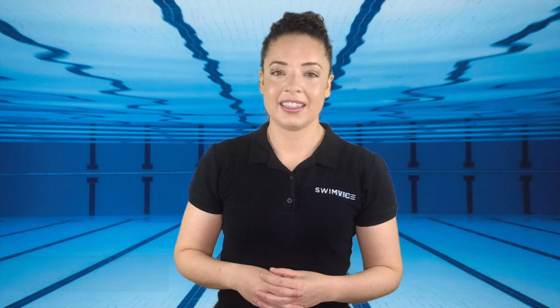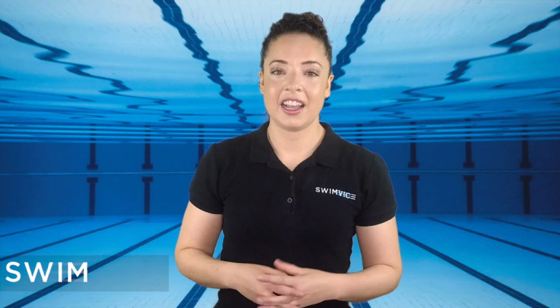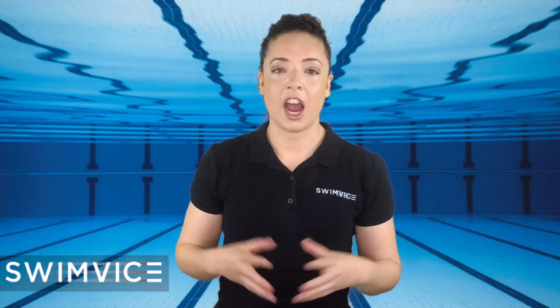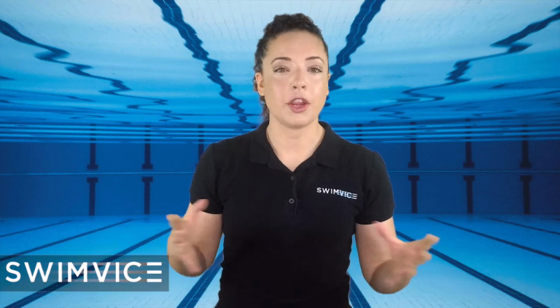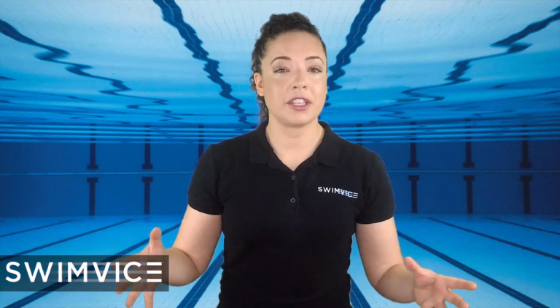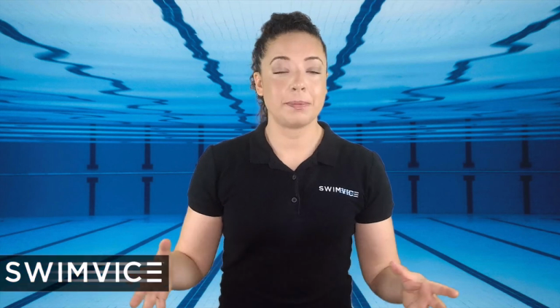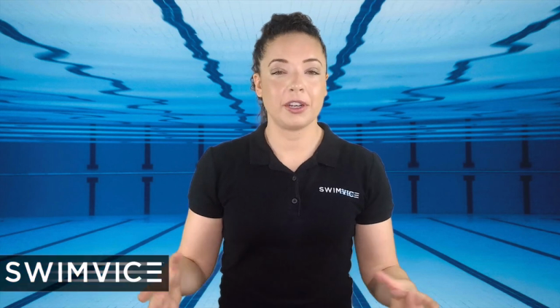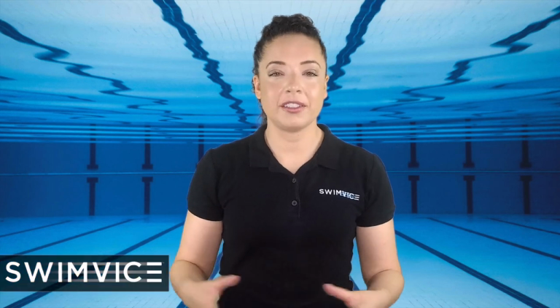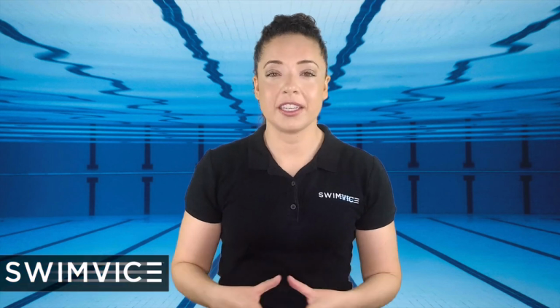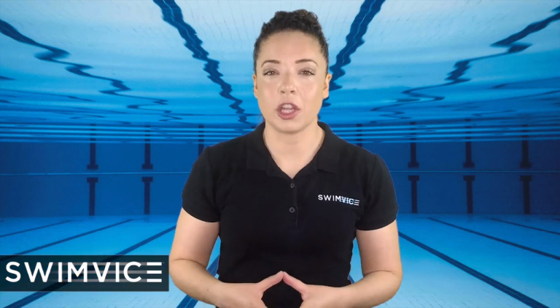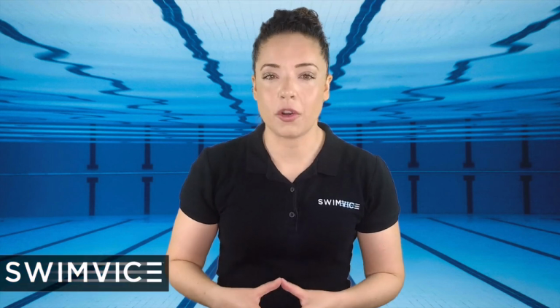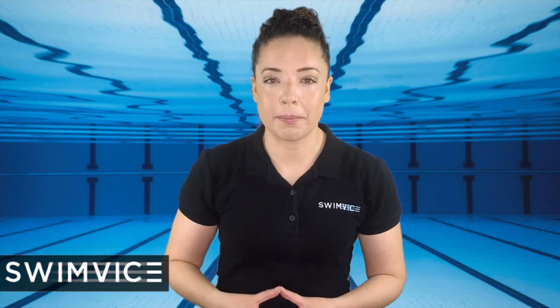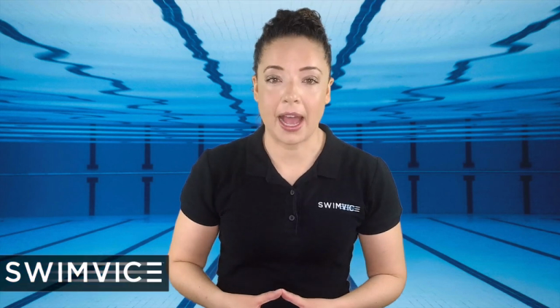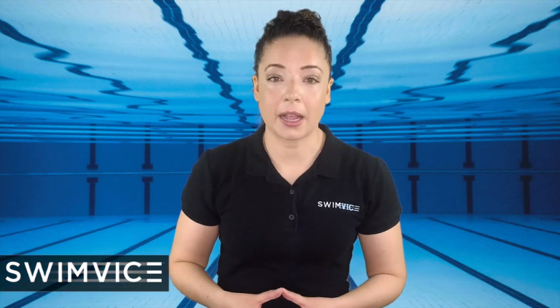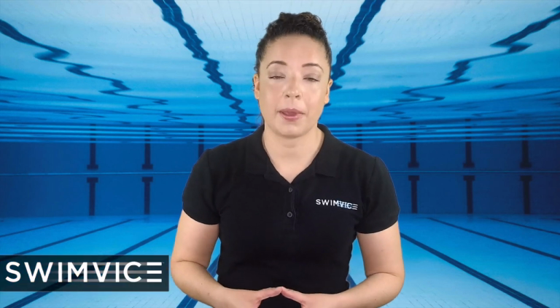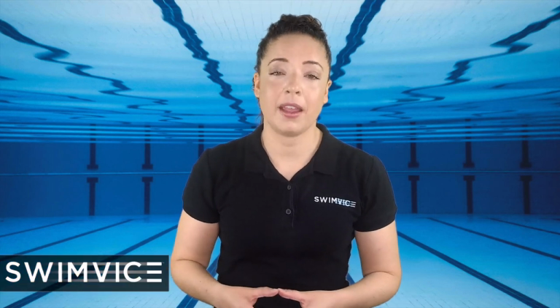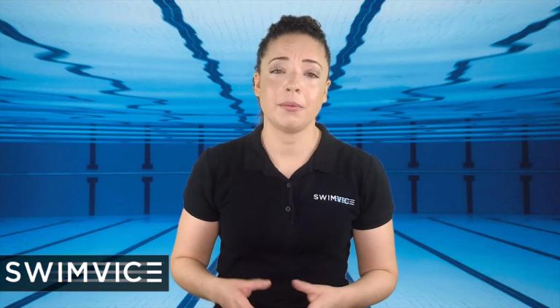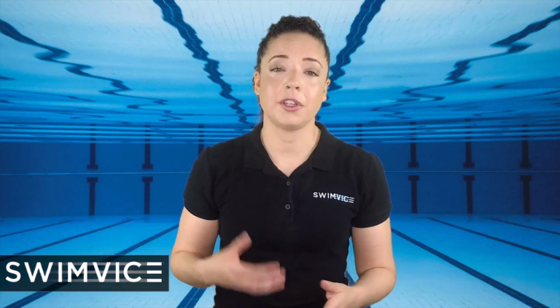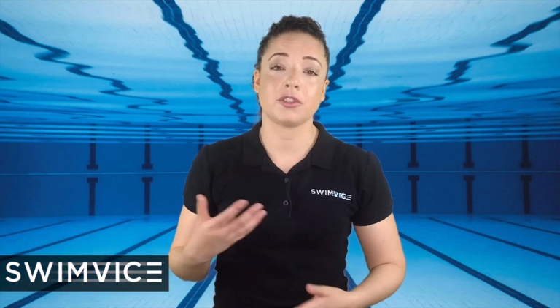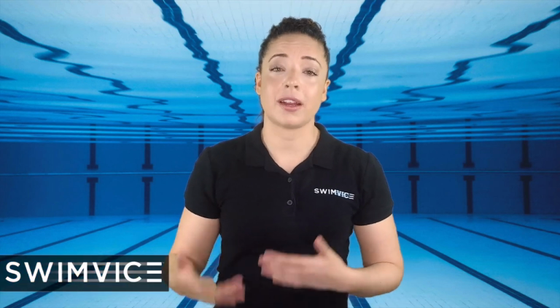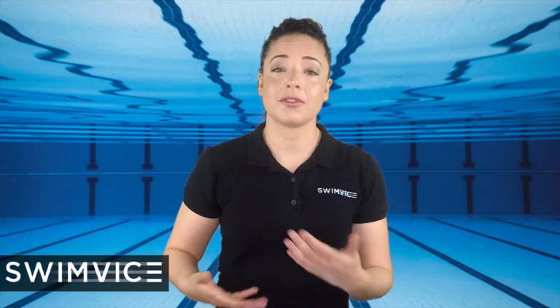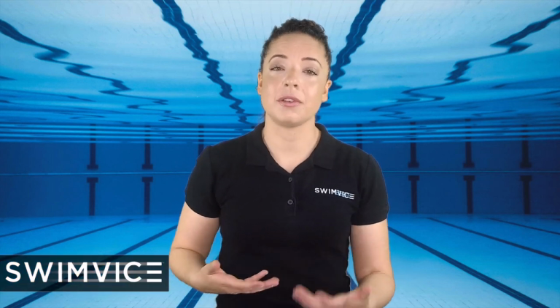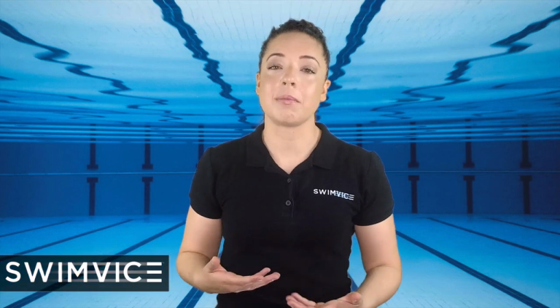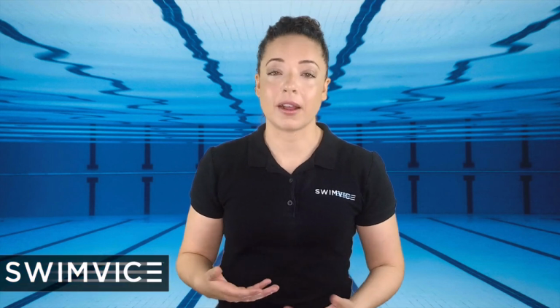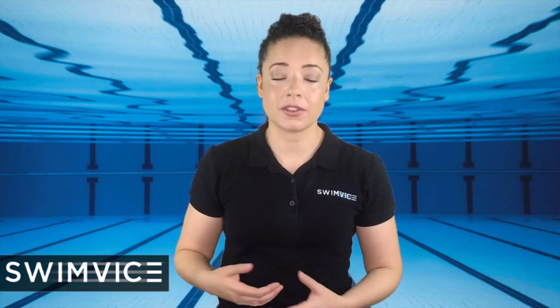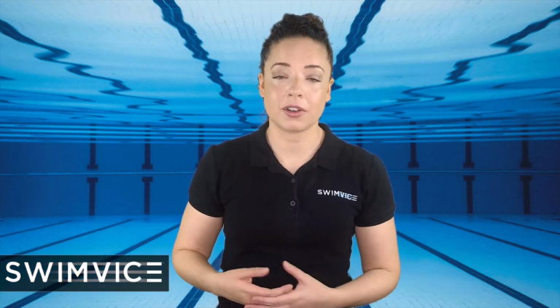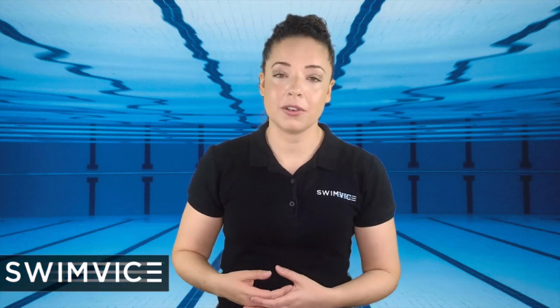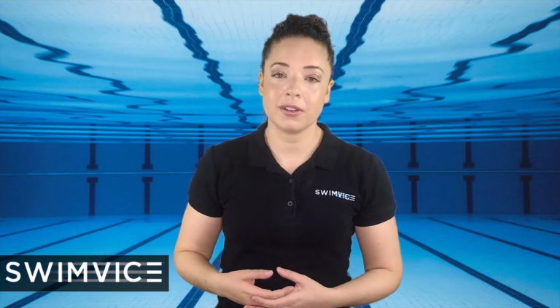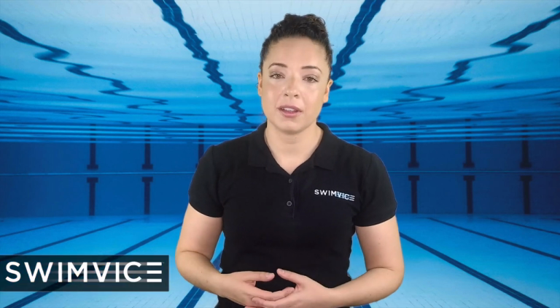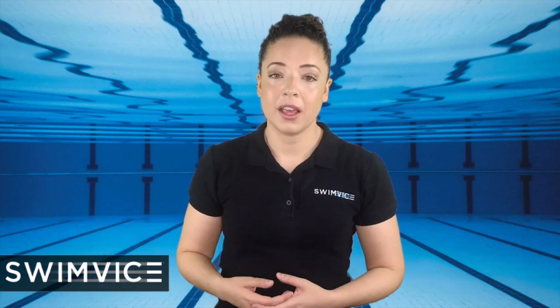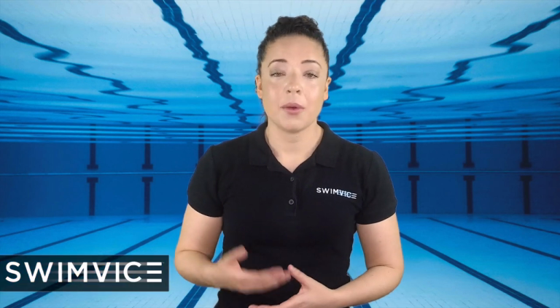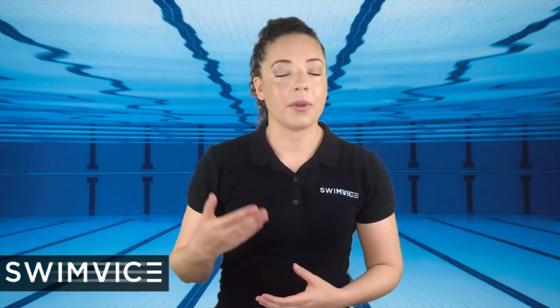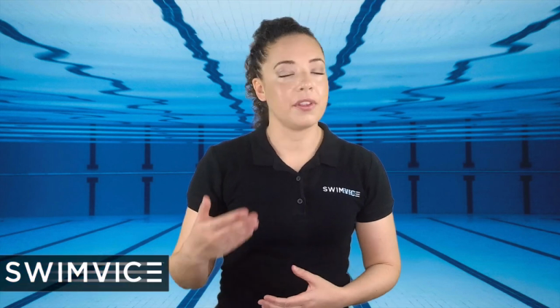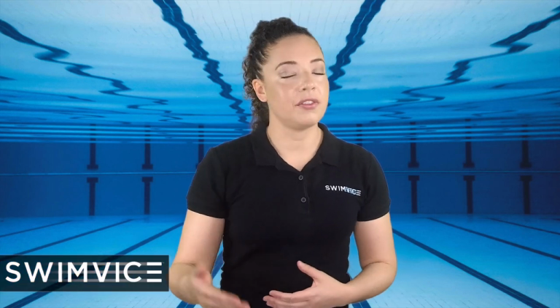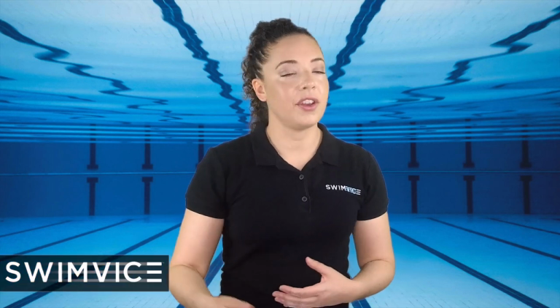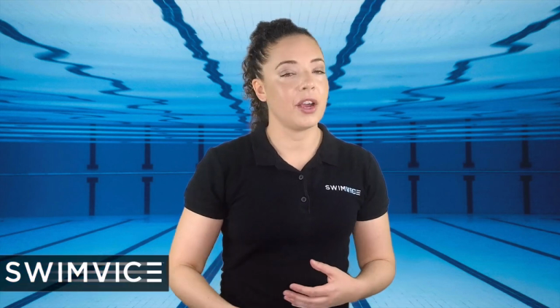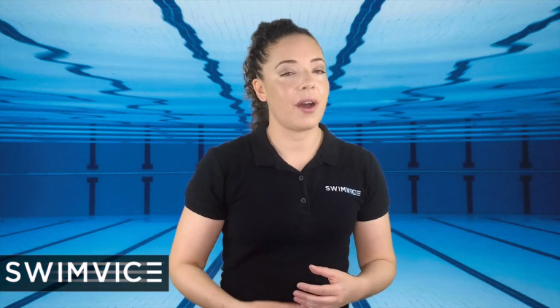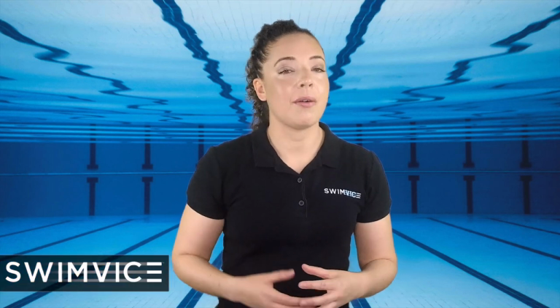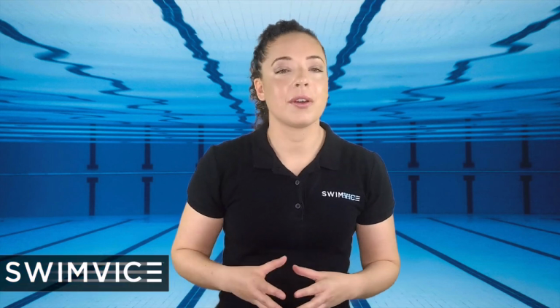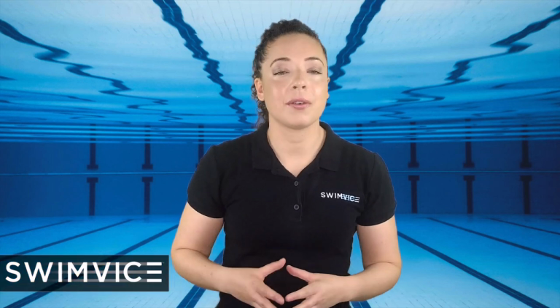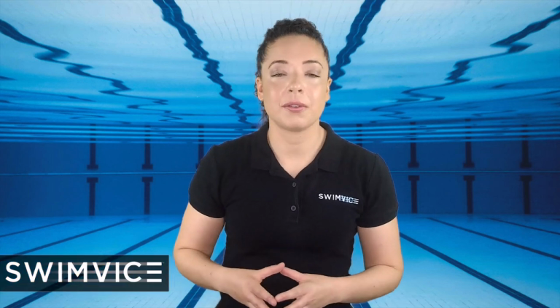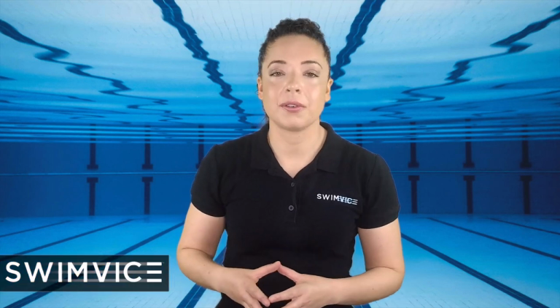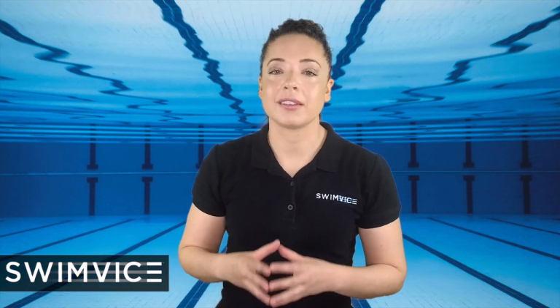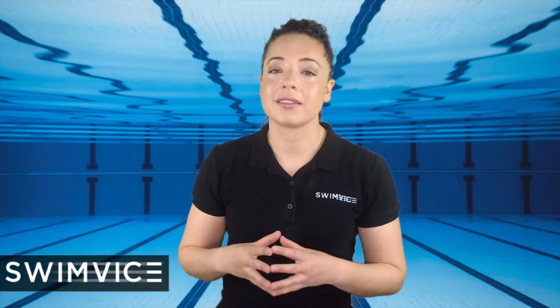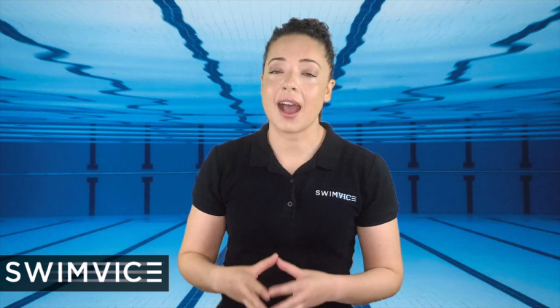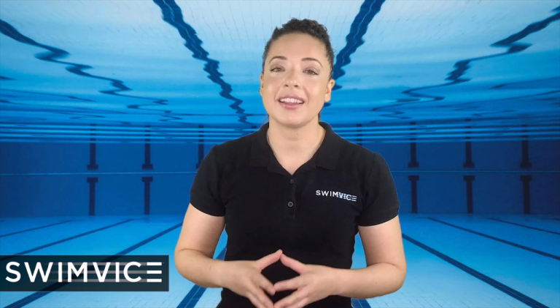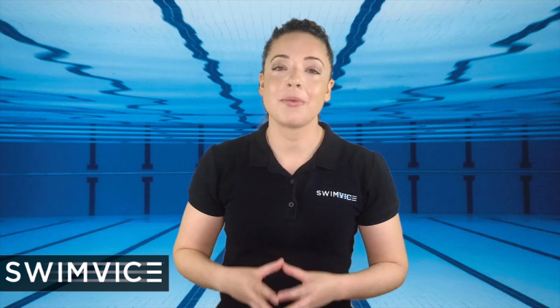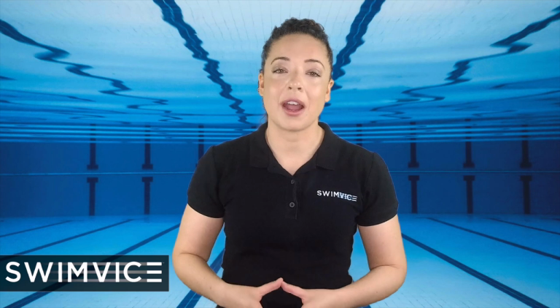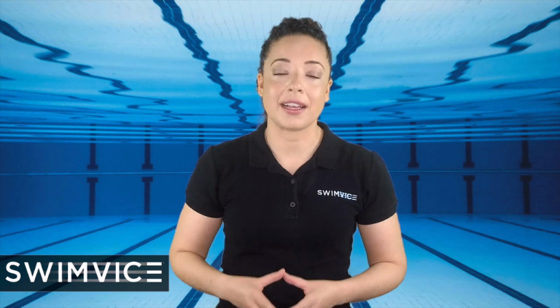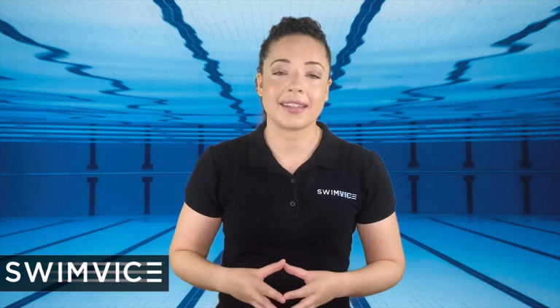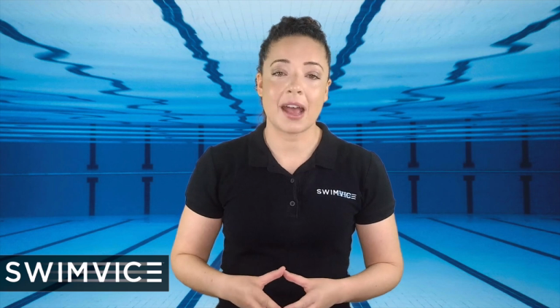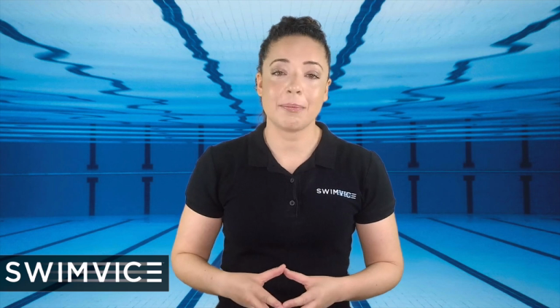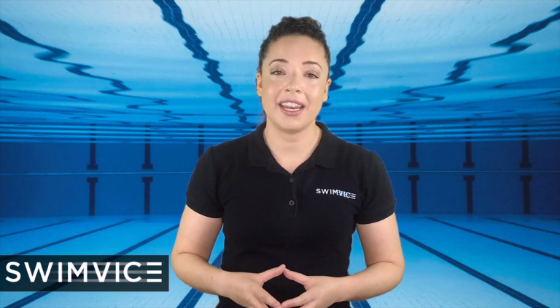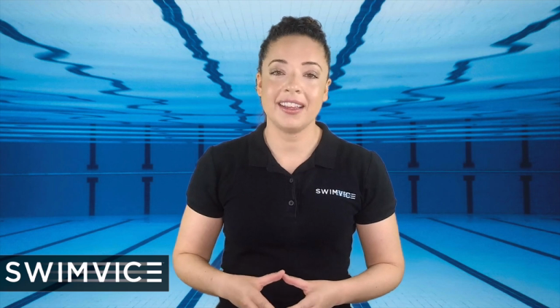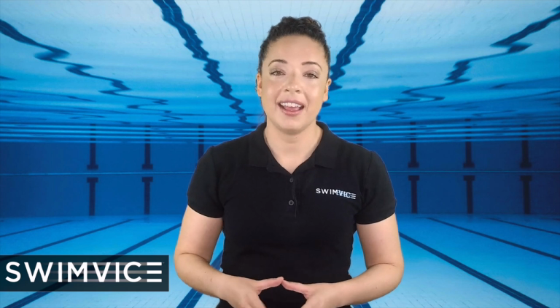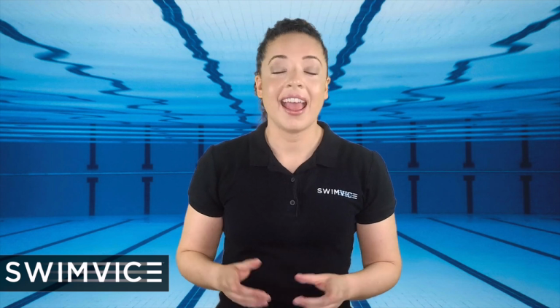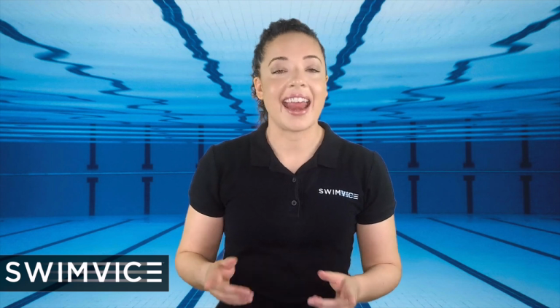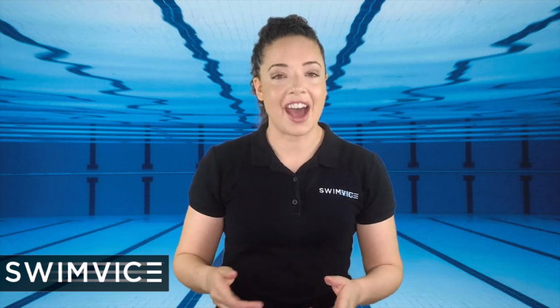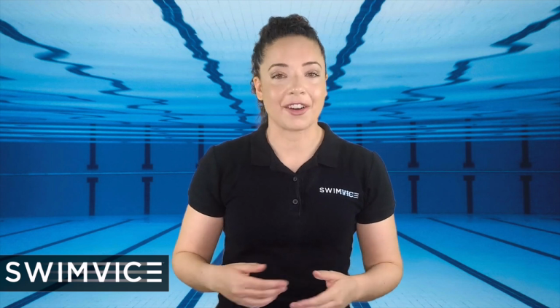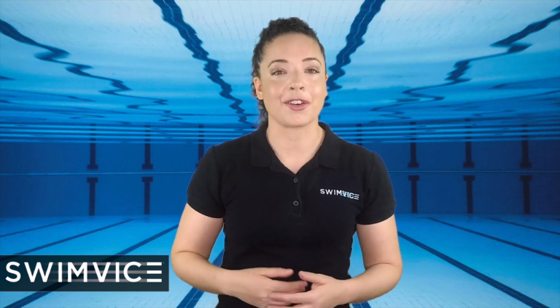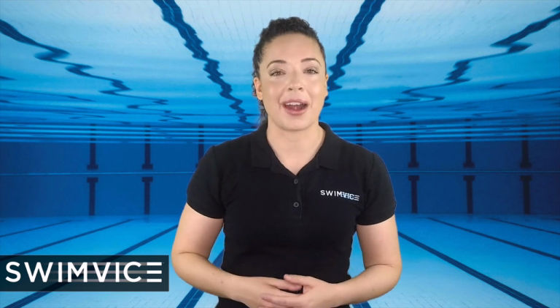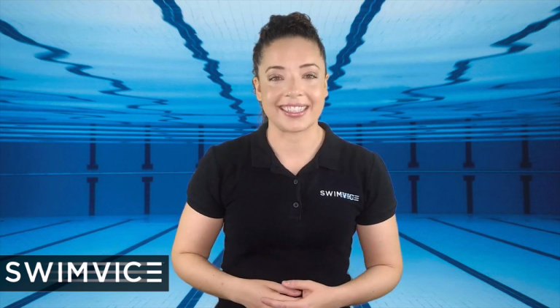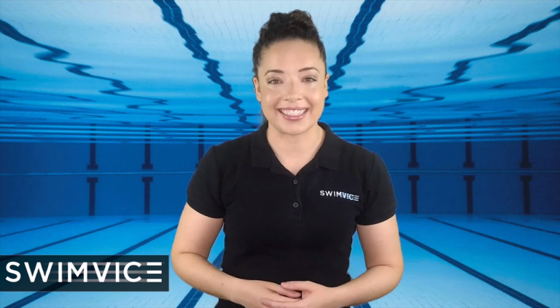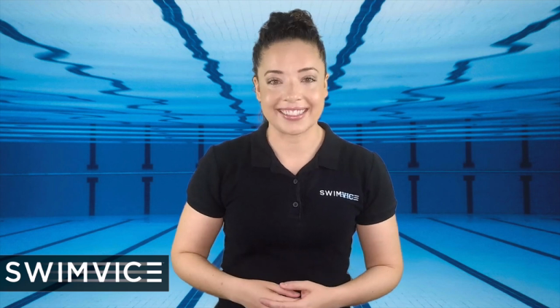Are you experiencing lower back pain when you try to swim breaststroke? In this video, I will go through exactly why that's happening and how to correct it.